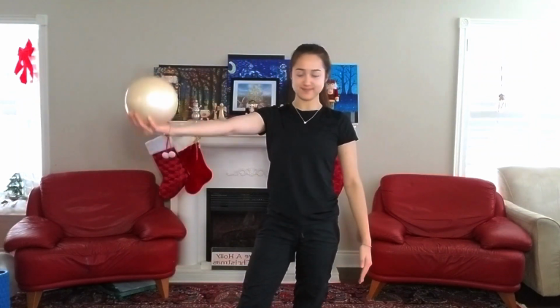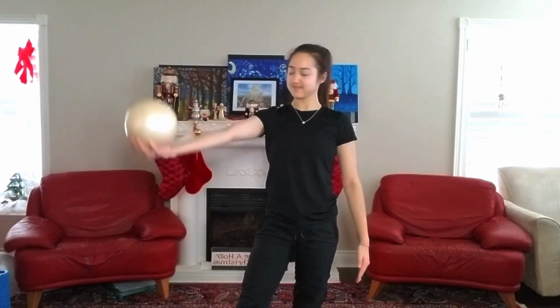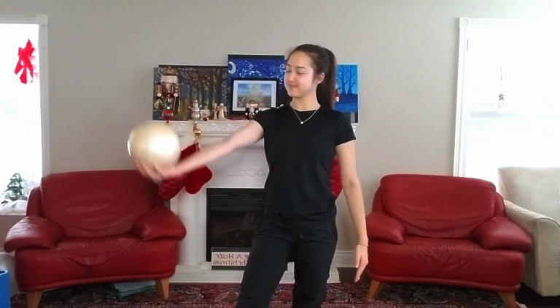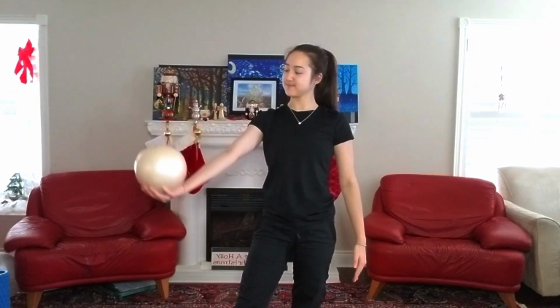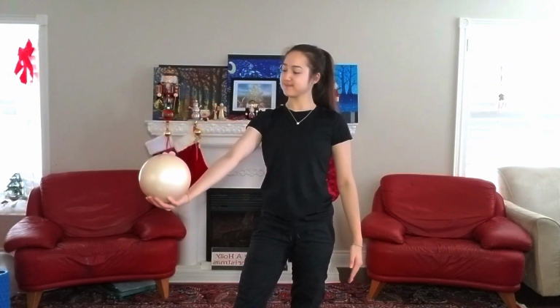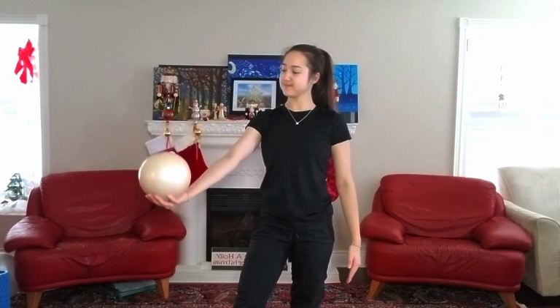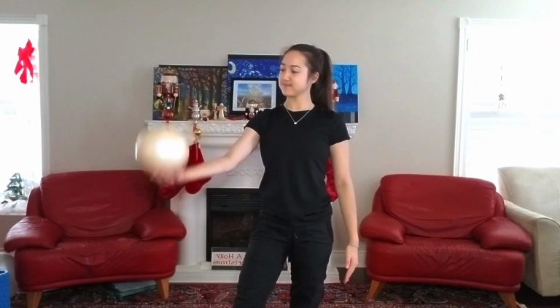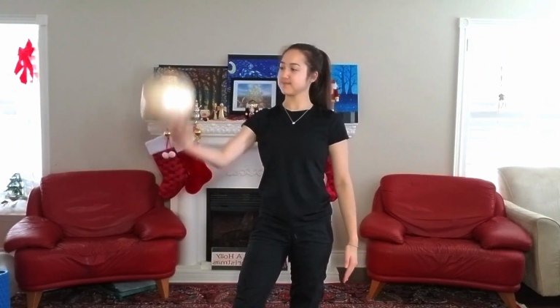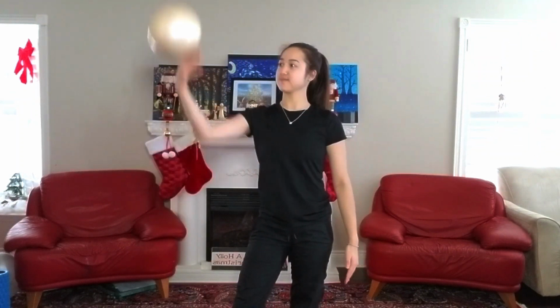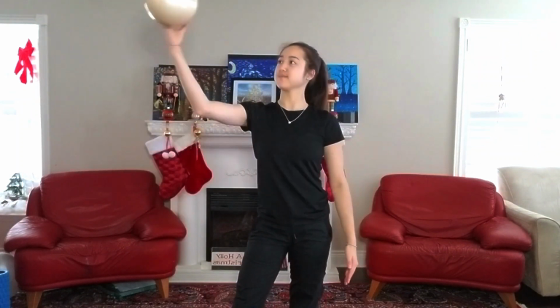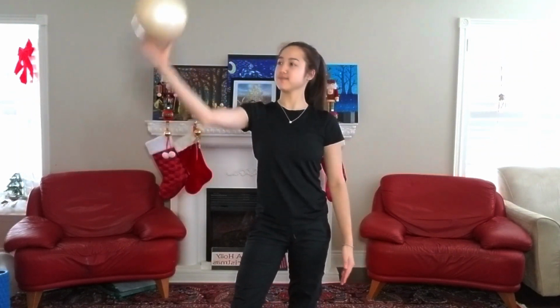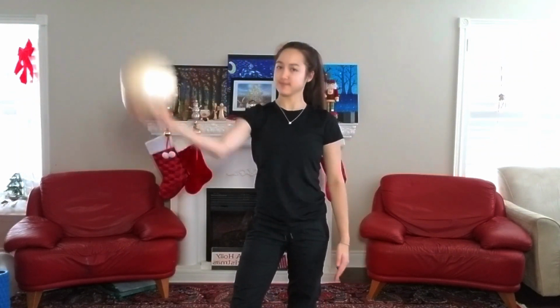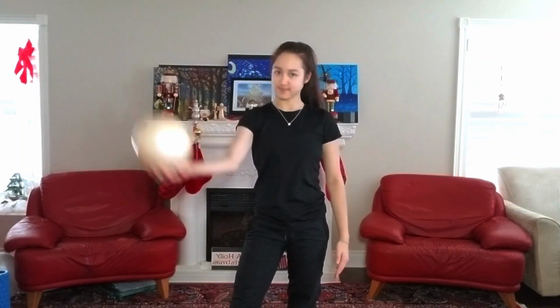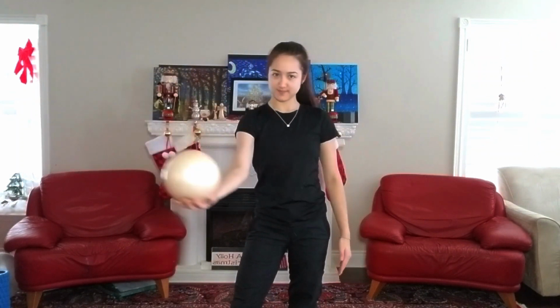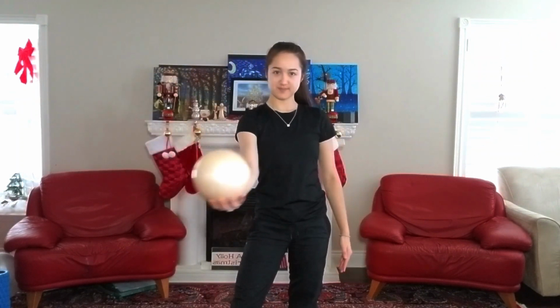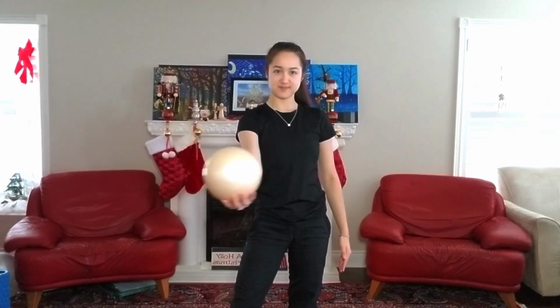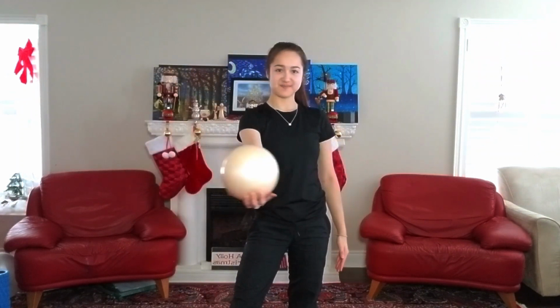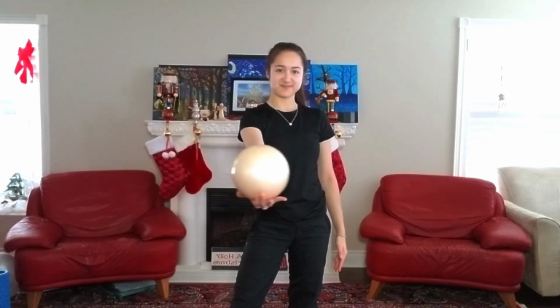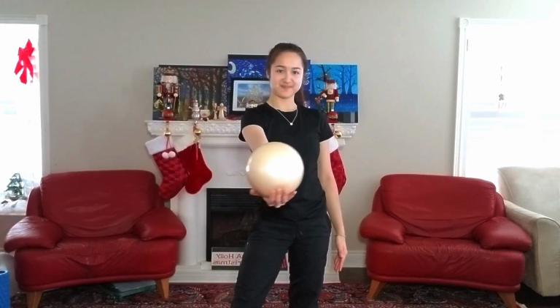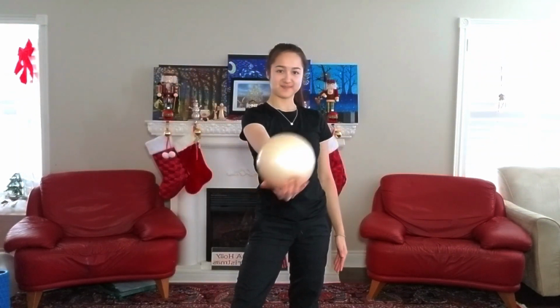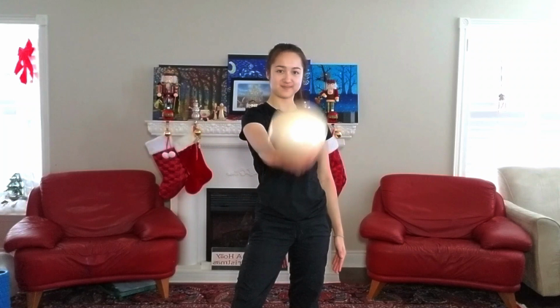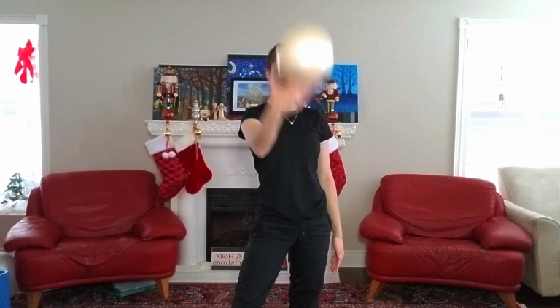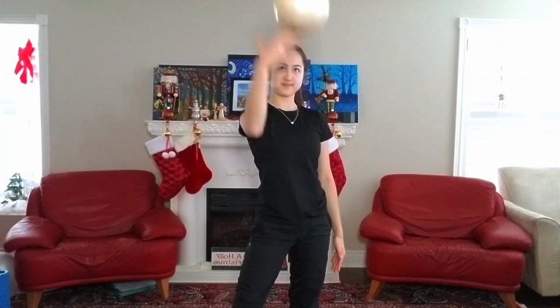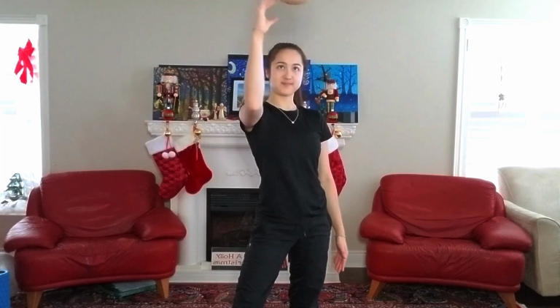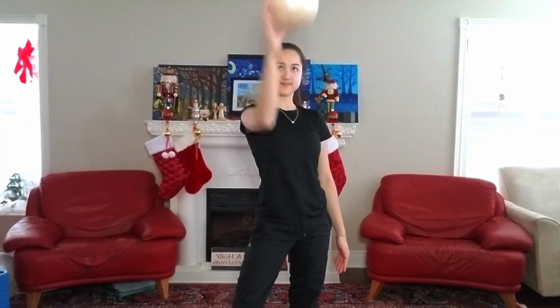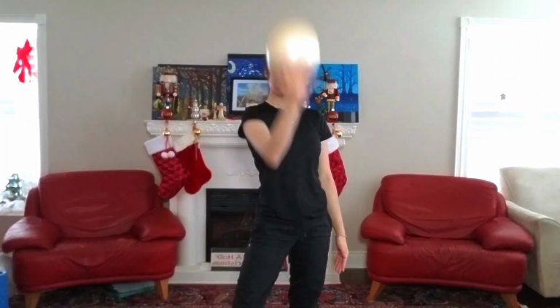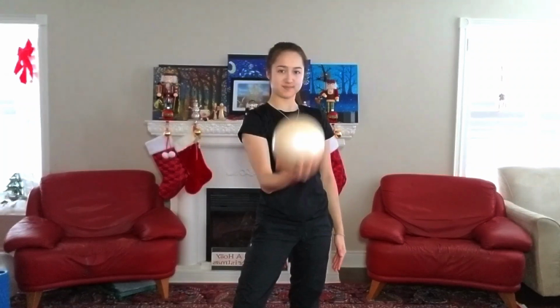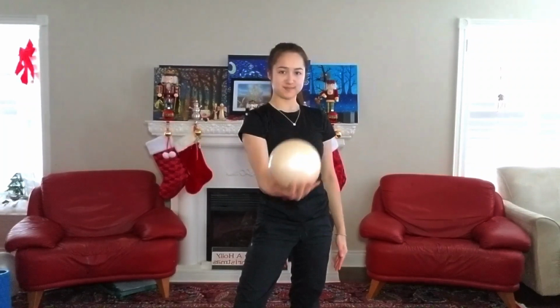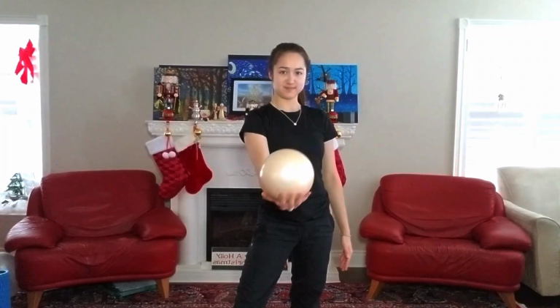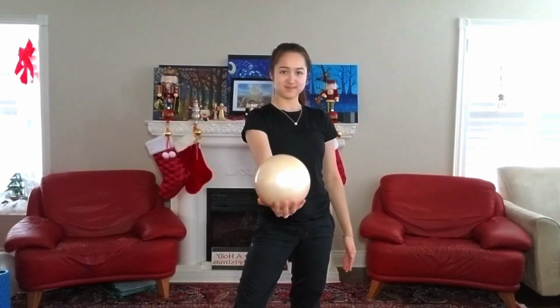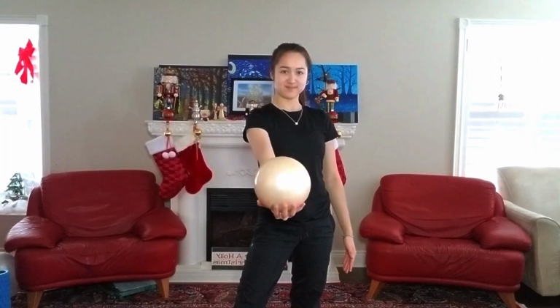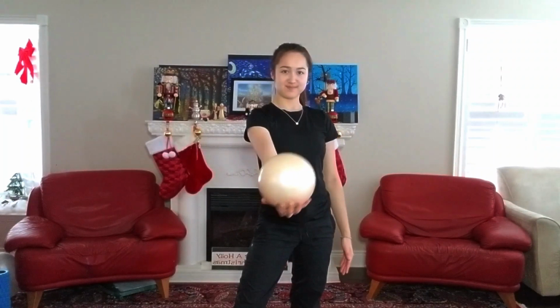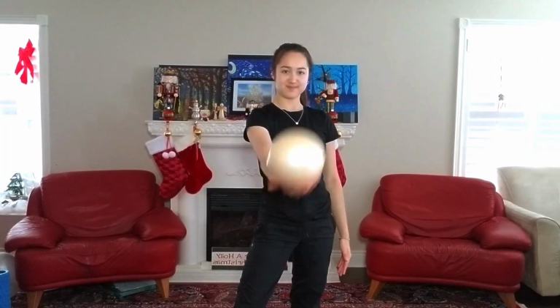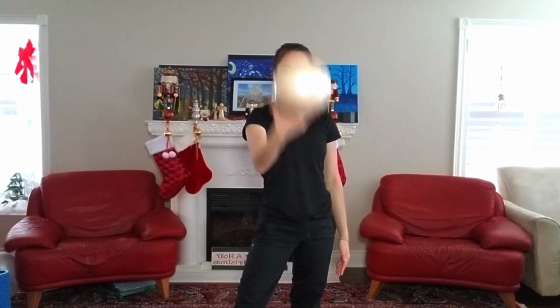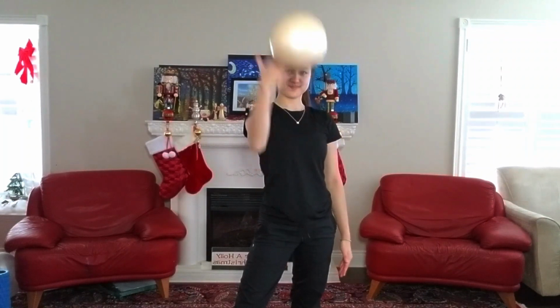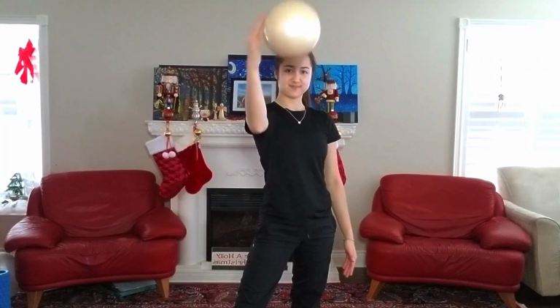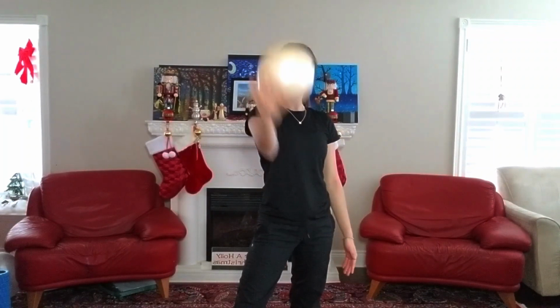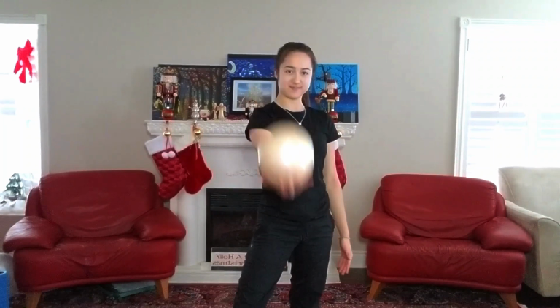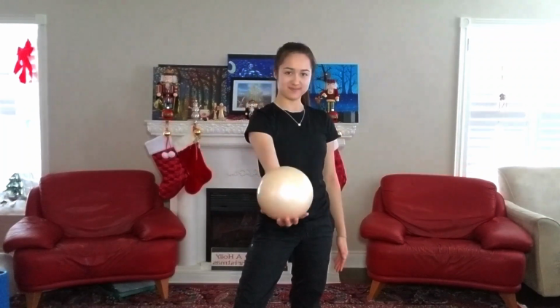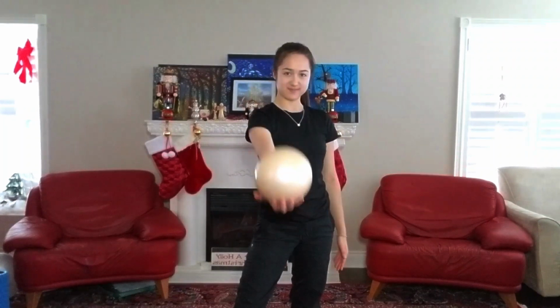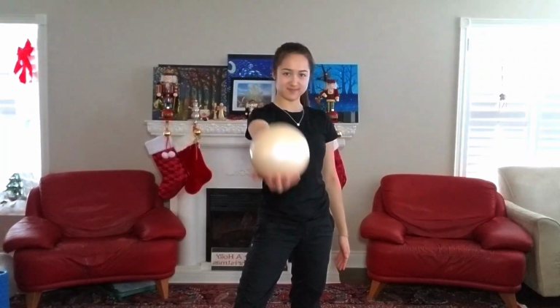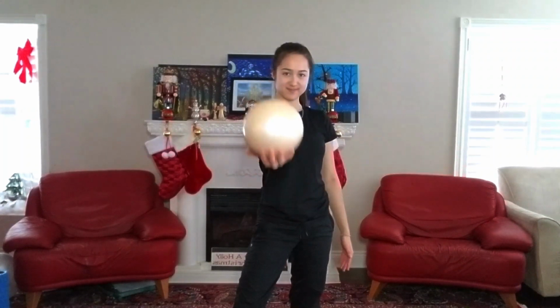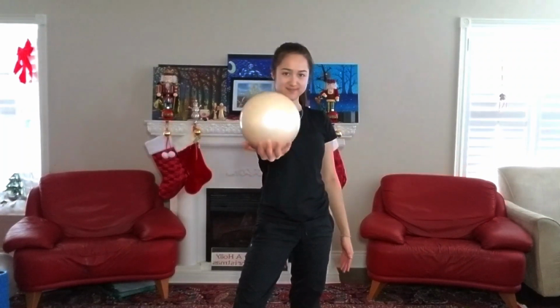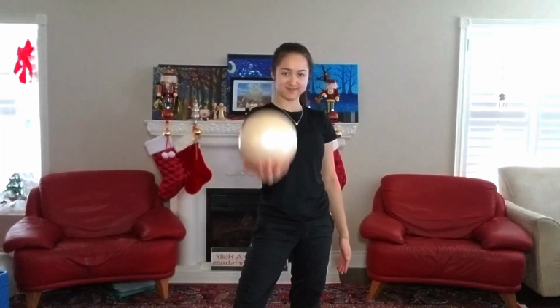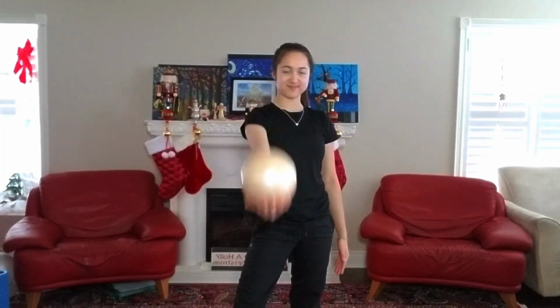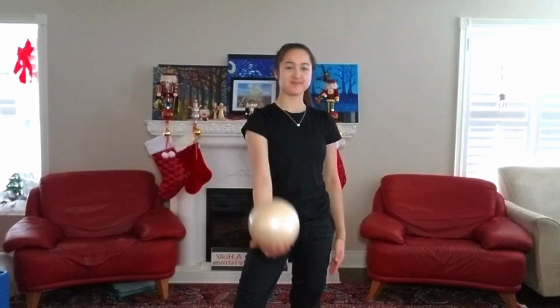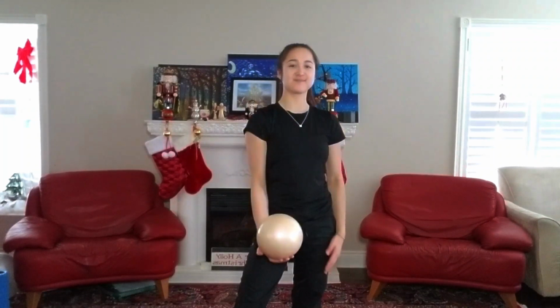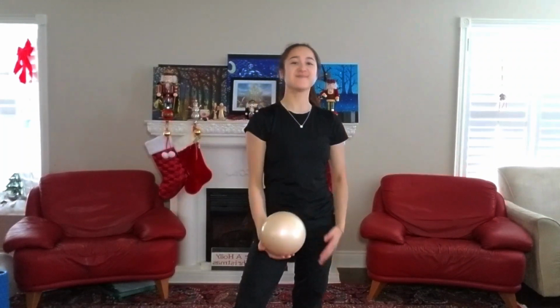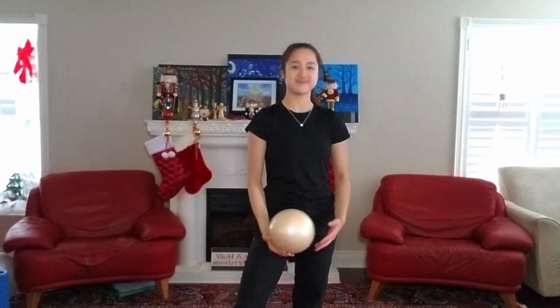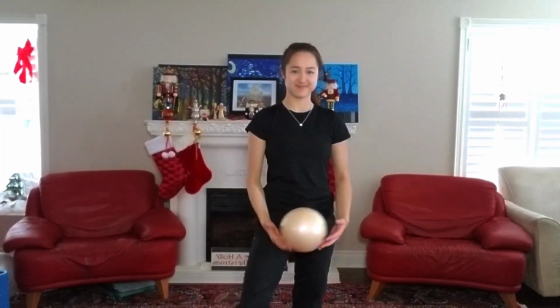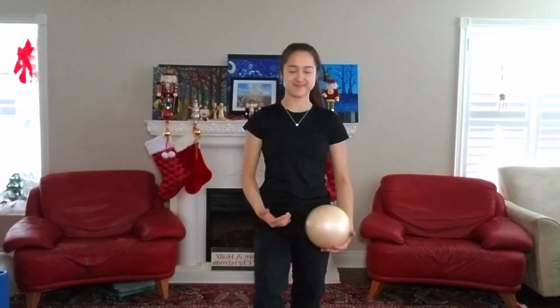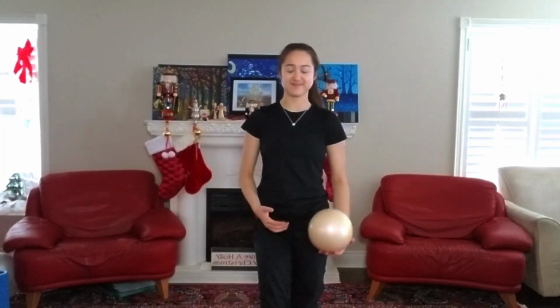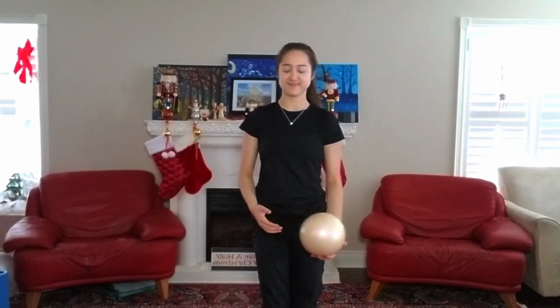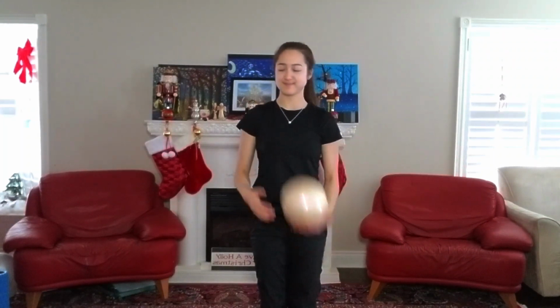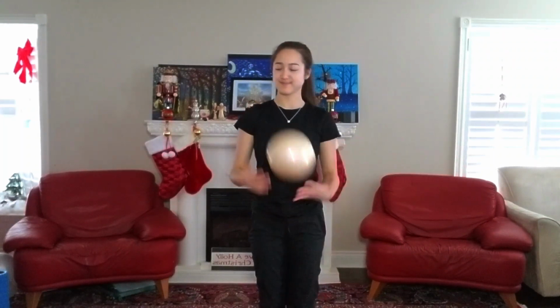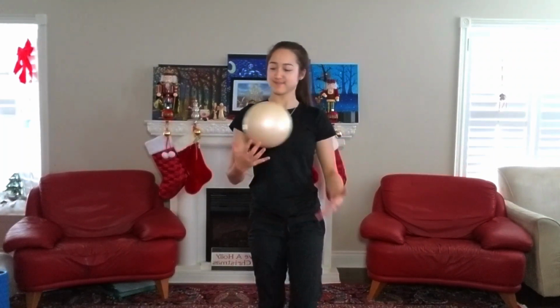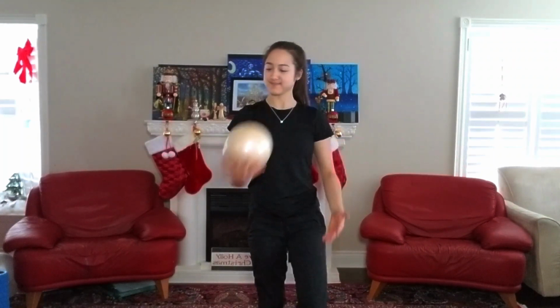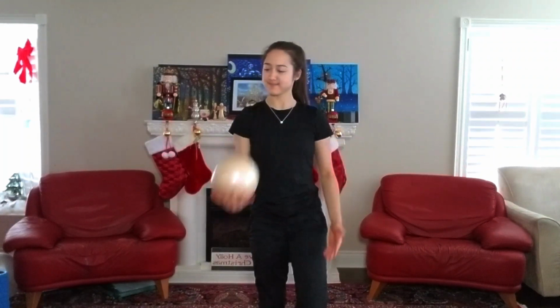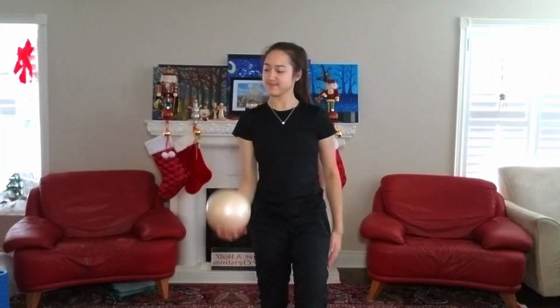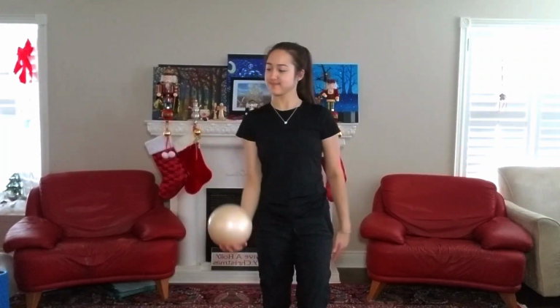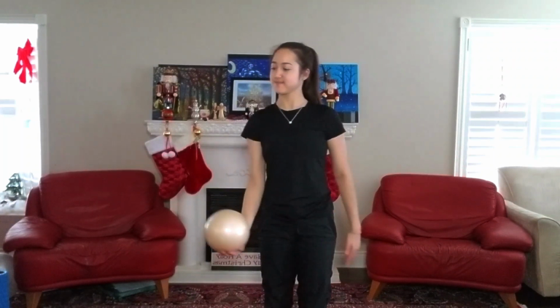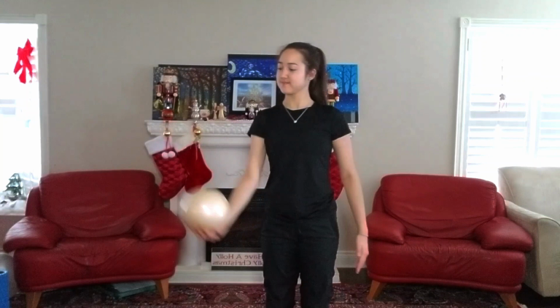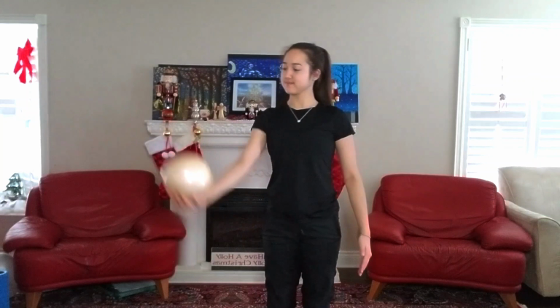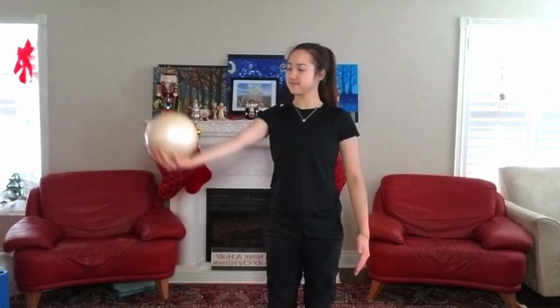Now the same thing with the left hand. This time your hand should be going from the right side to the left side of the ball during the flip. We'll do ten of these.